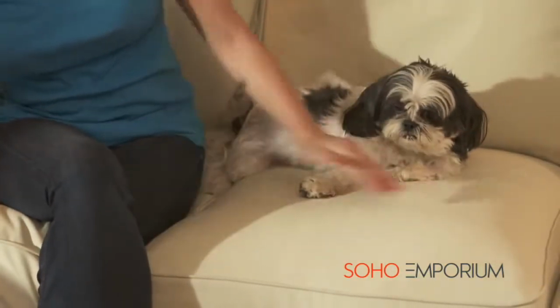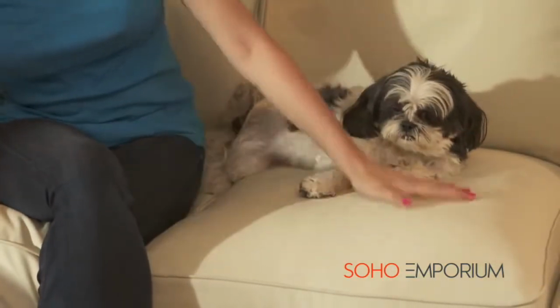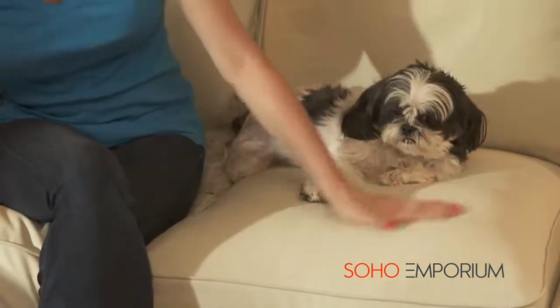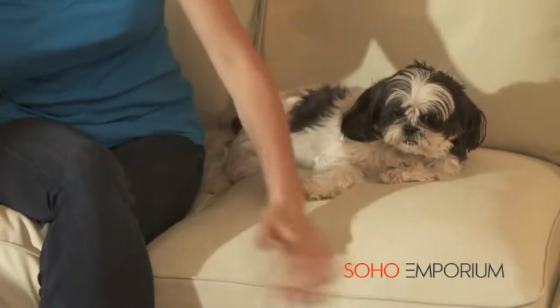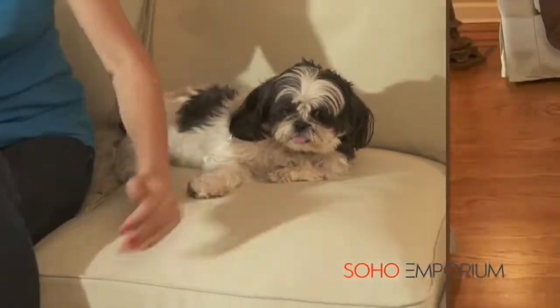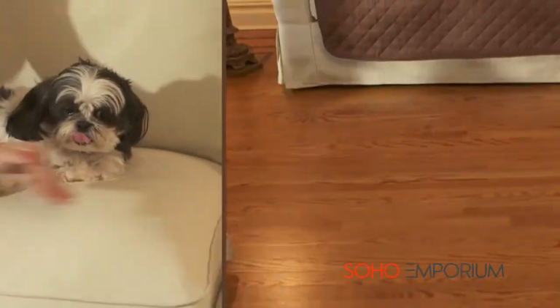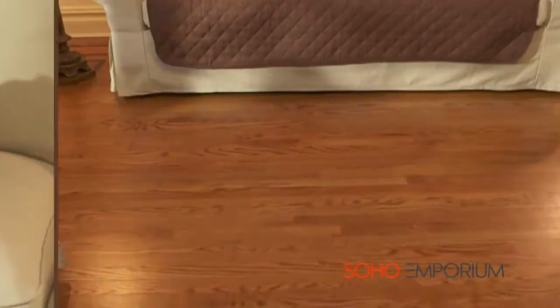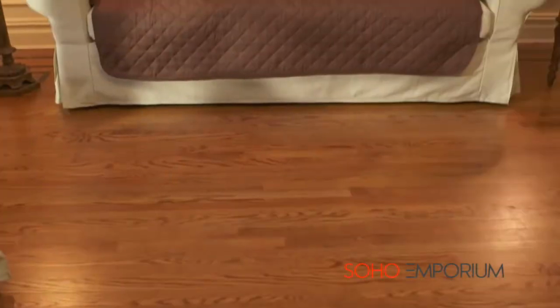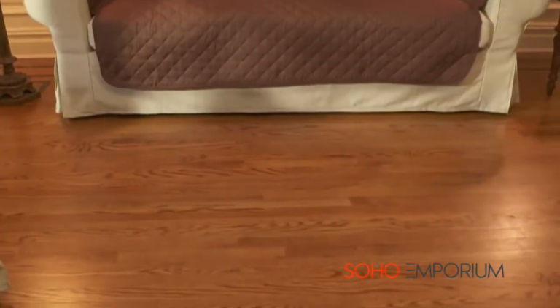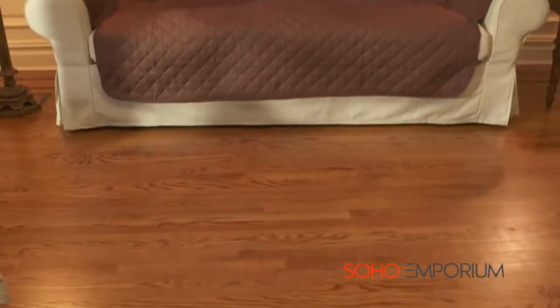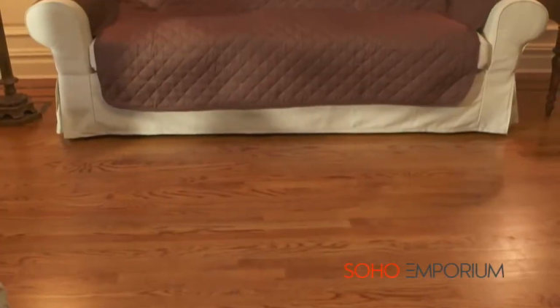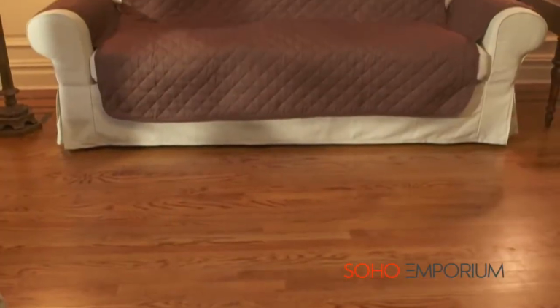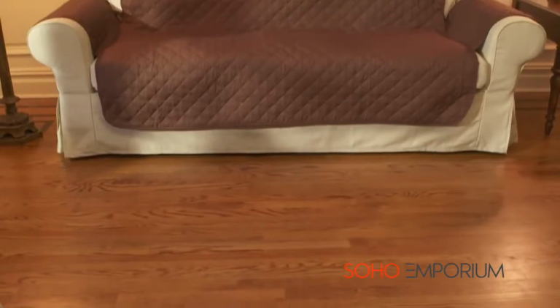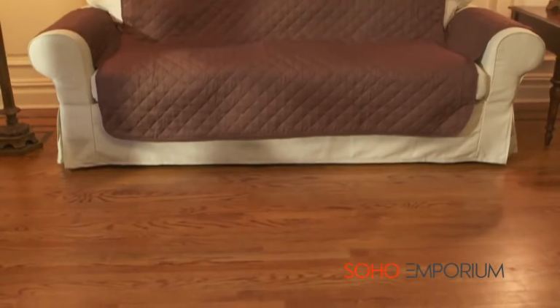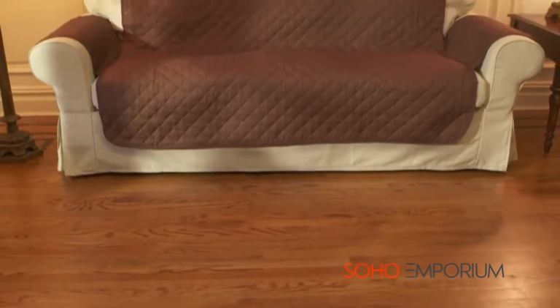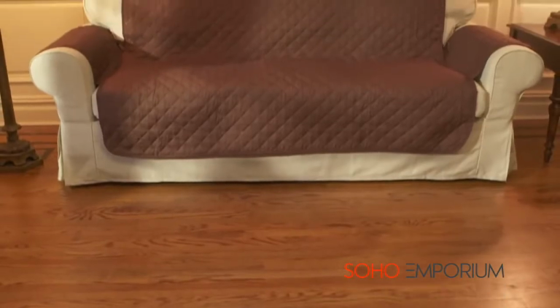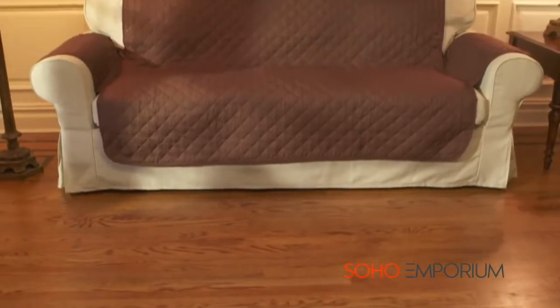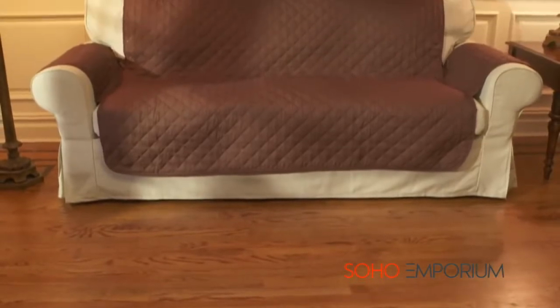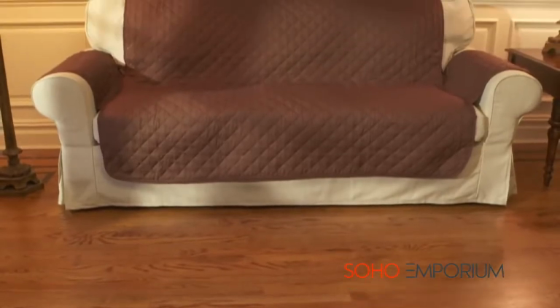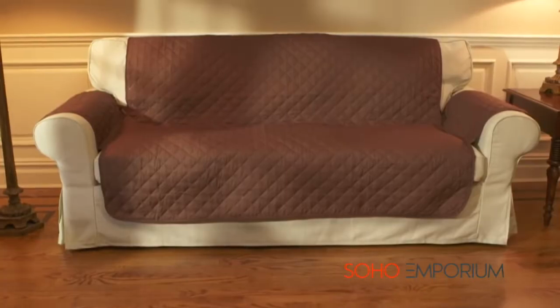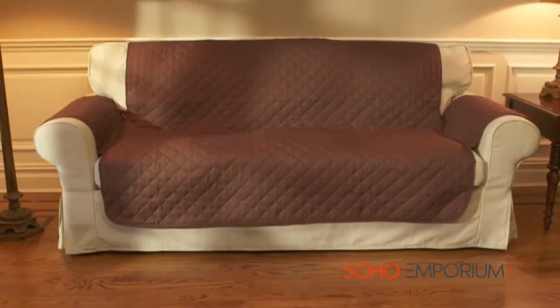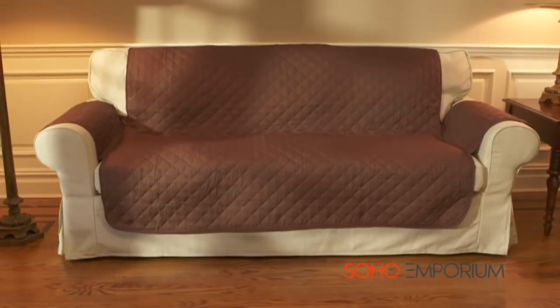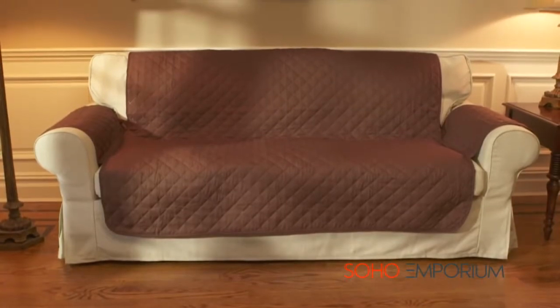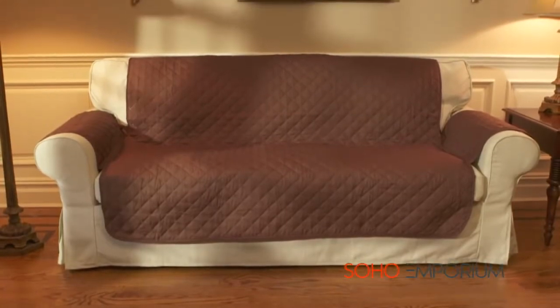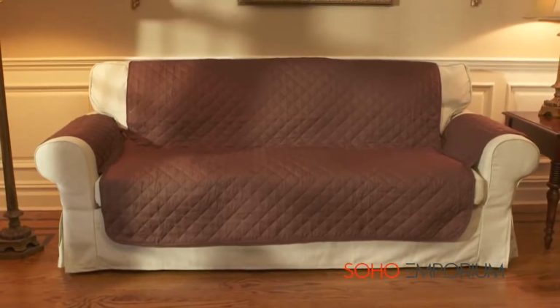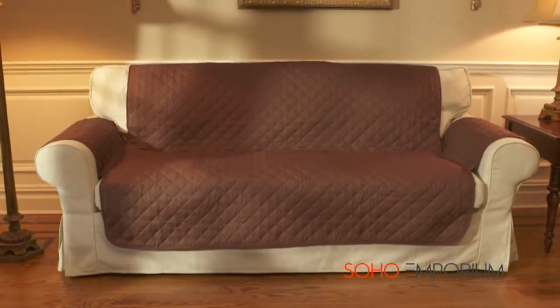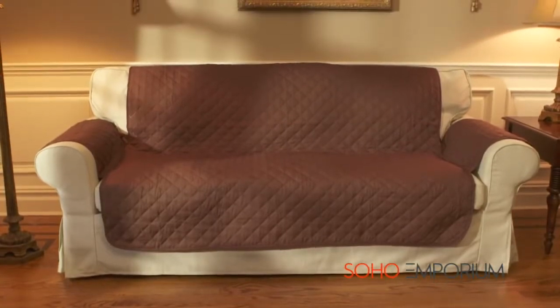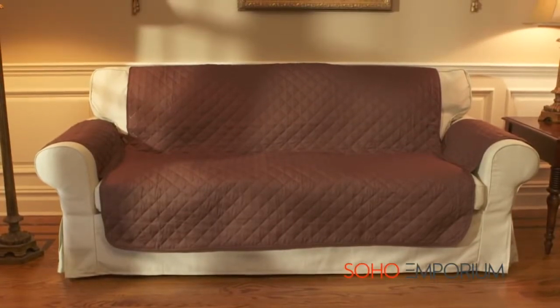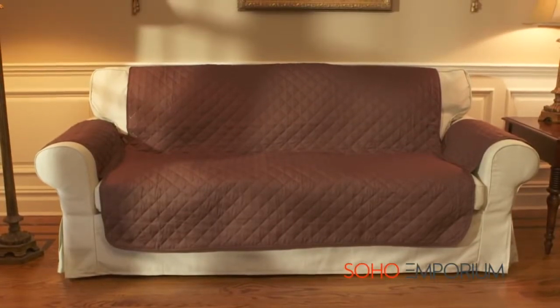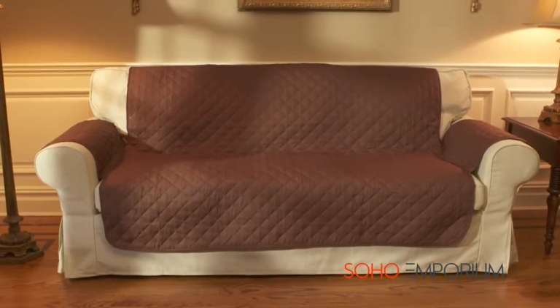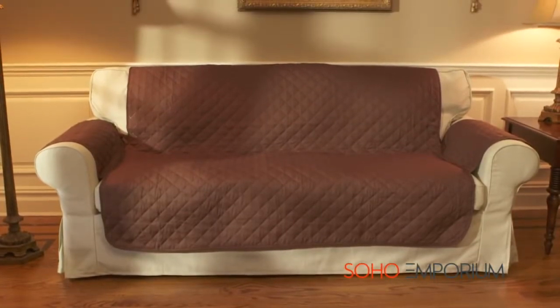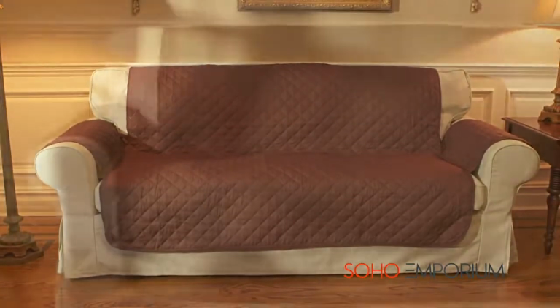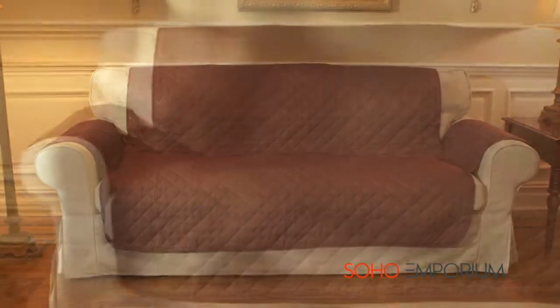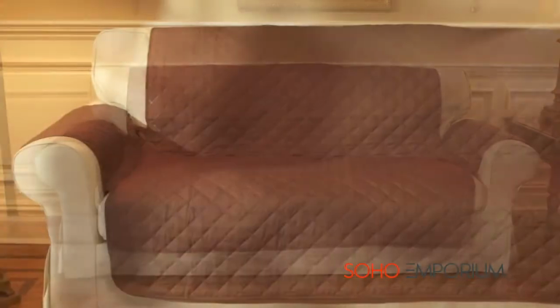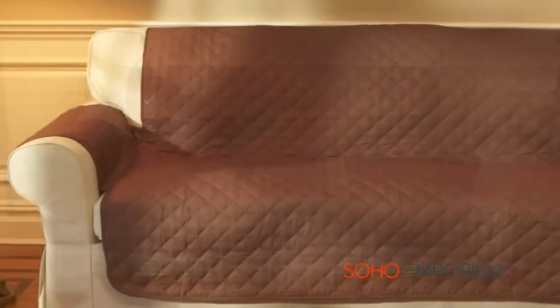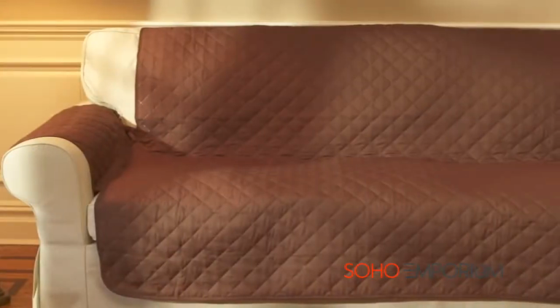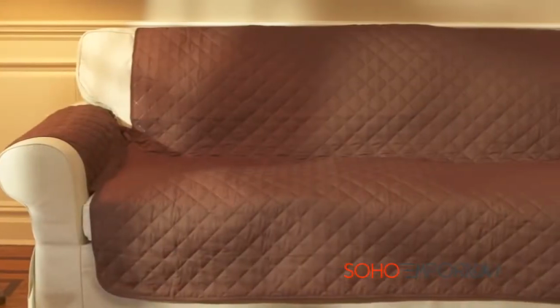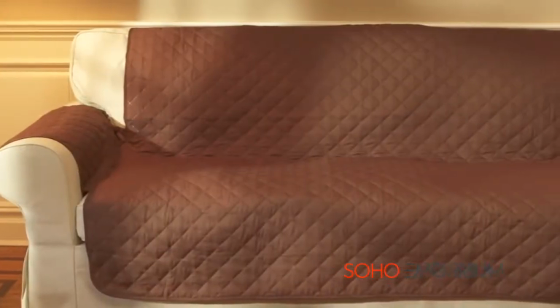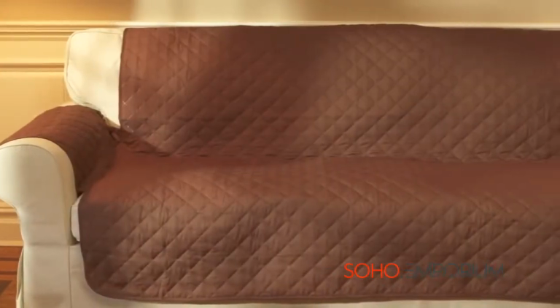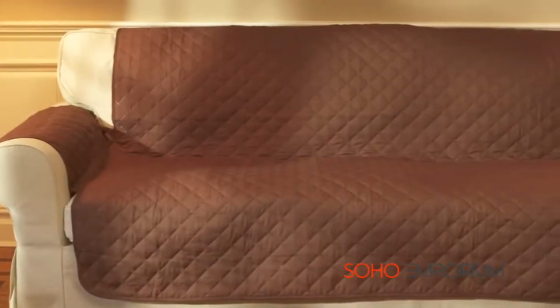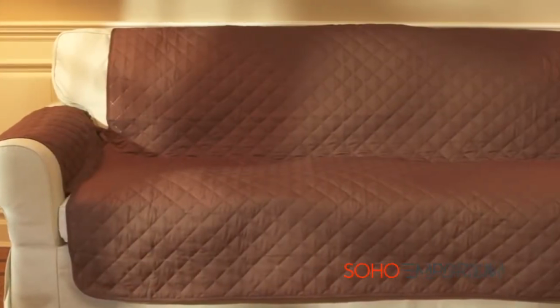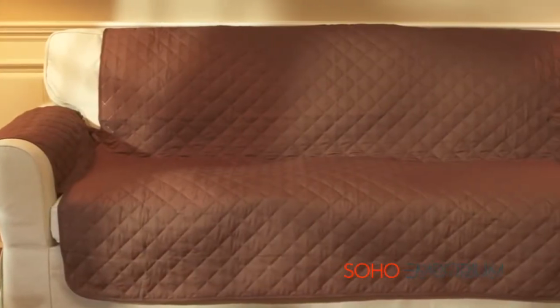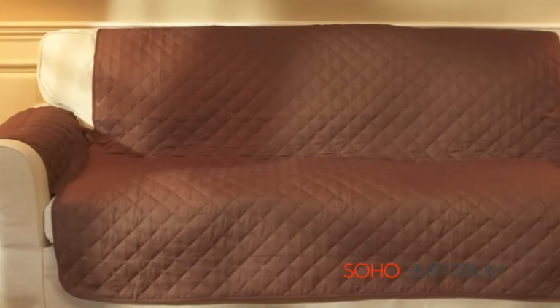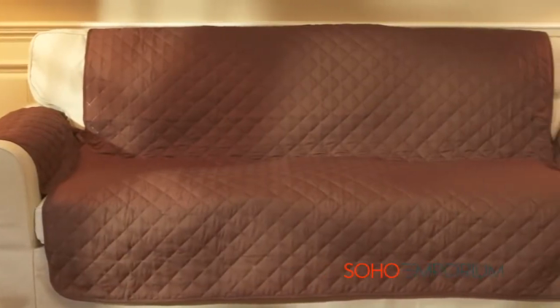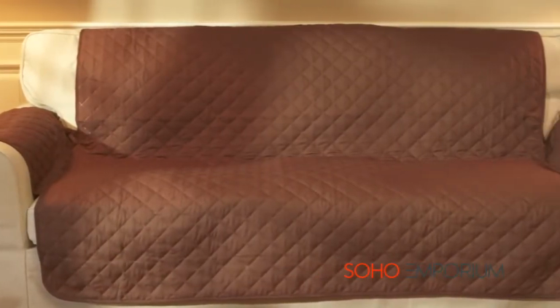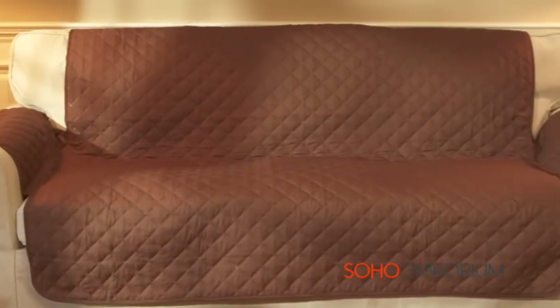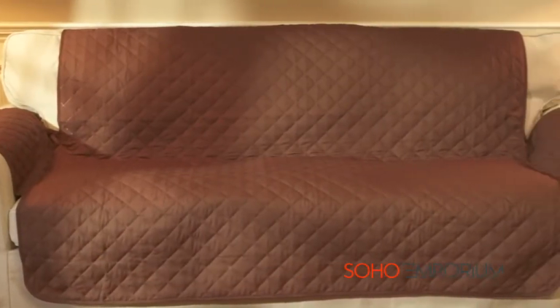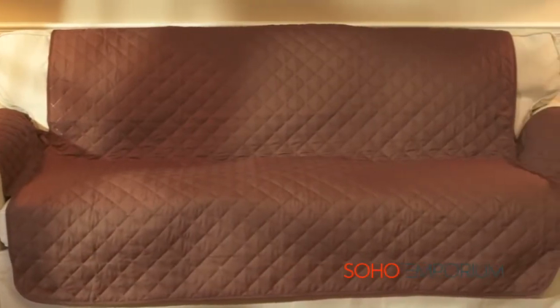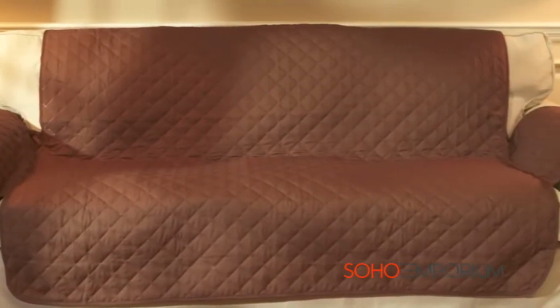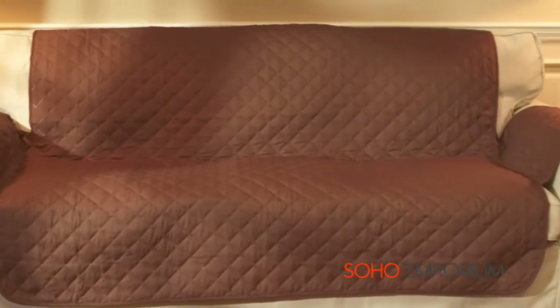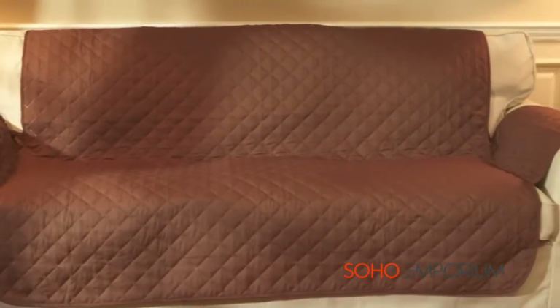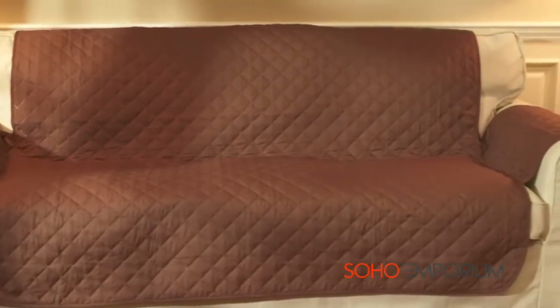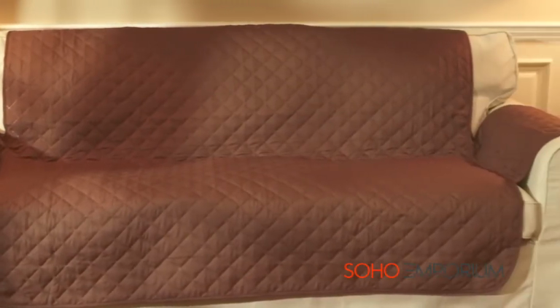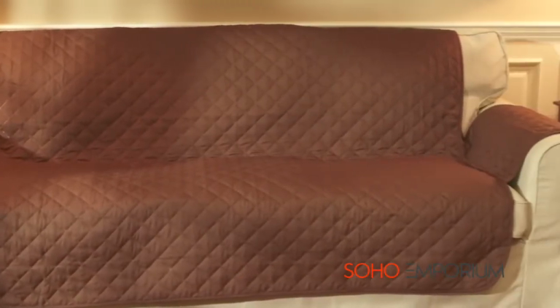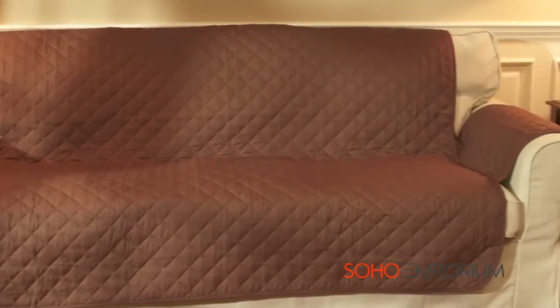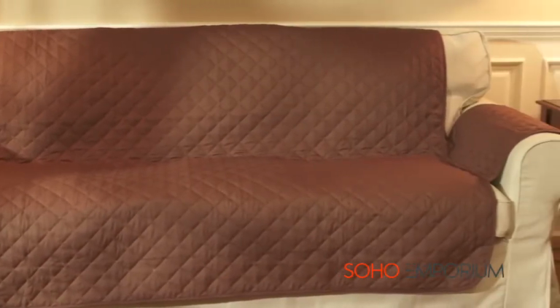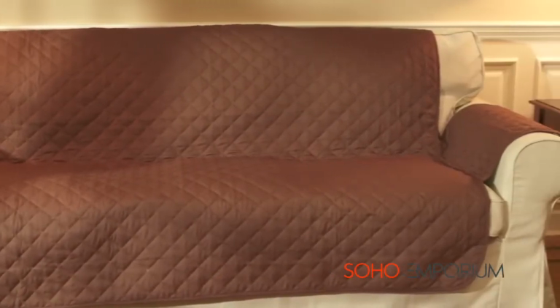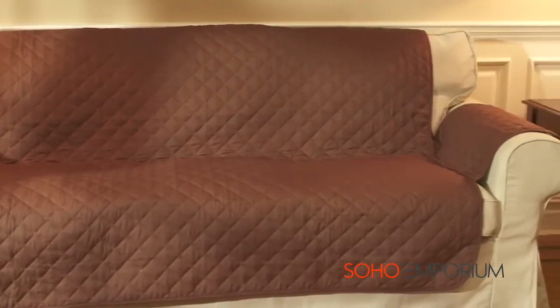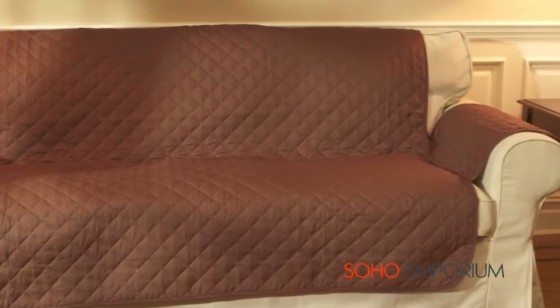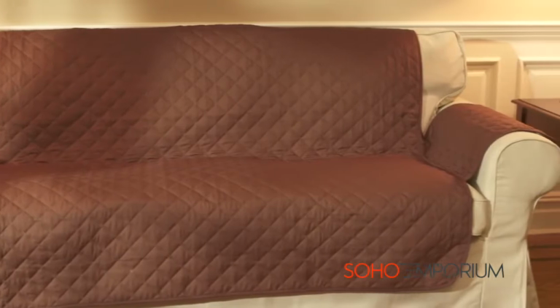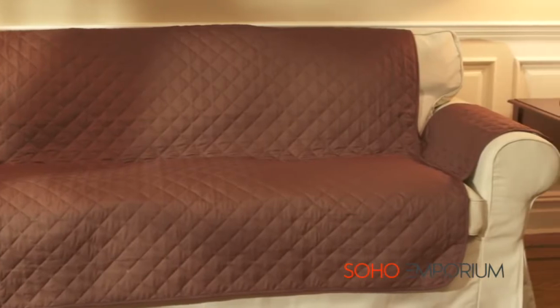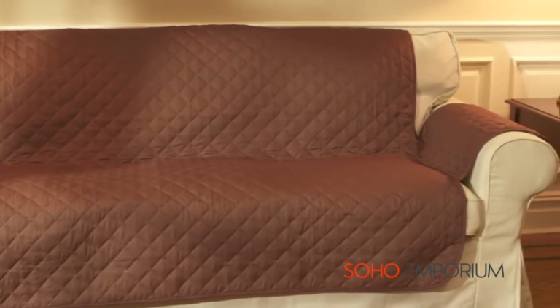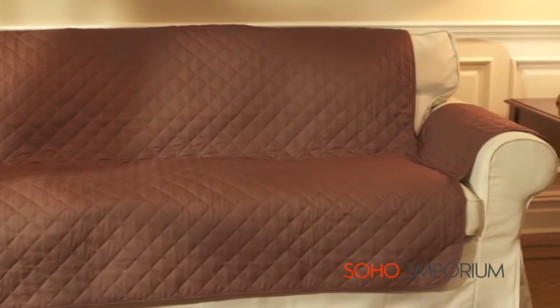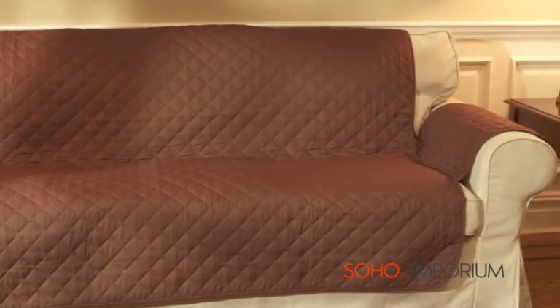Give your furniture a facelift with a real quilted cover — the easy way to keep your sofas, love seats, and chairs looking like new.